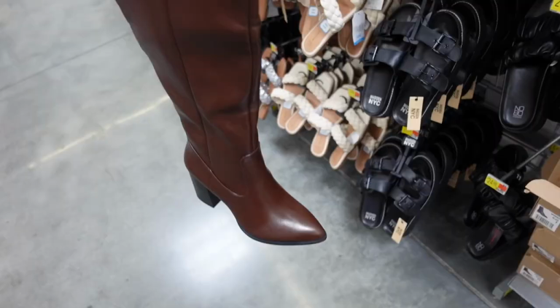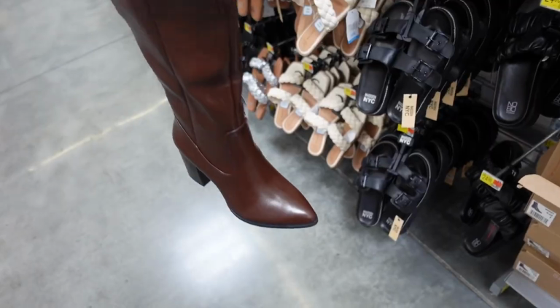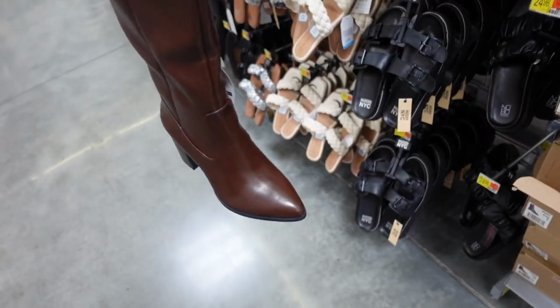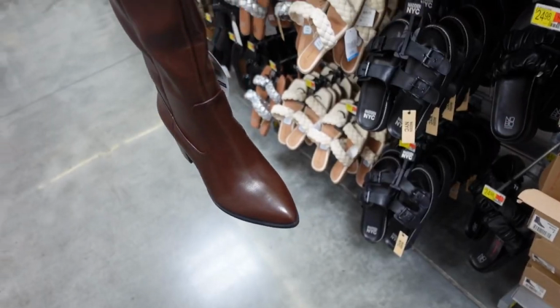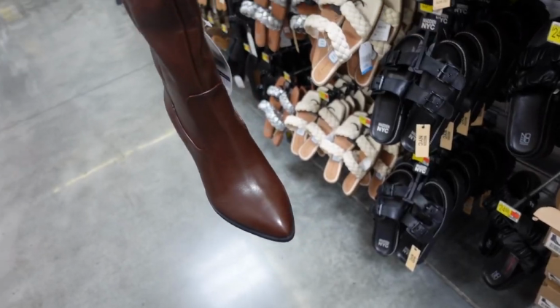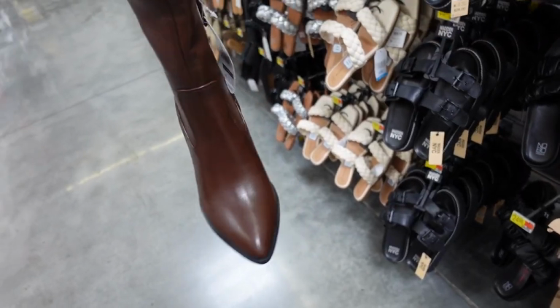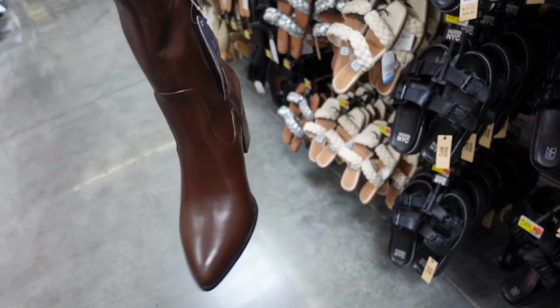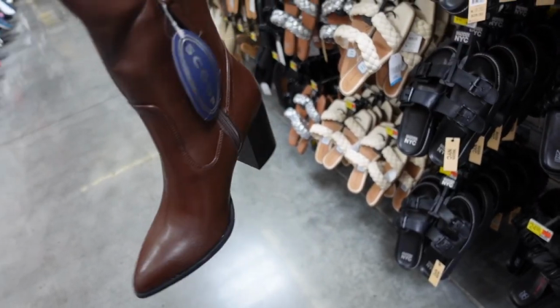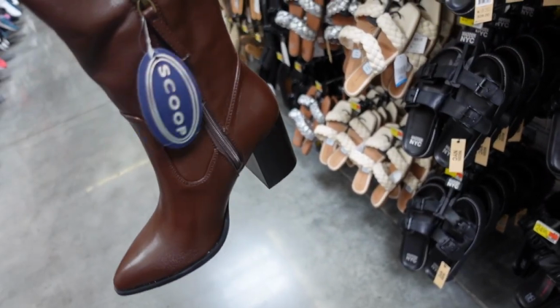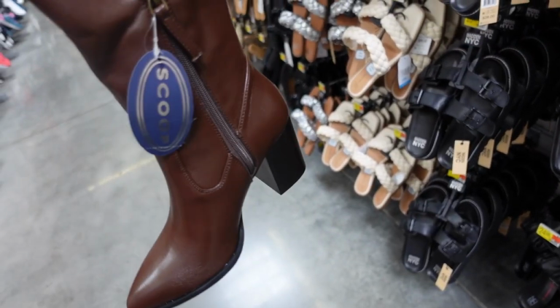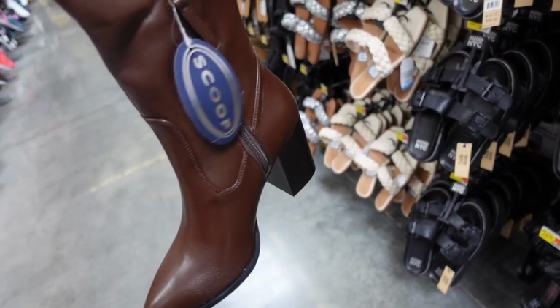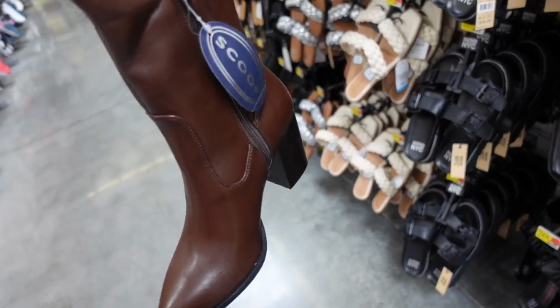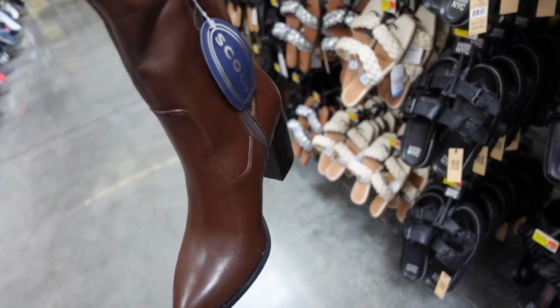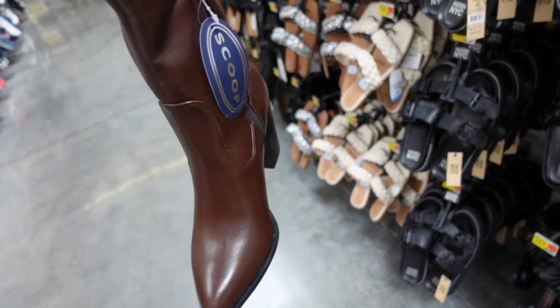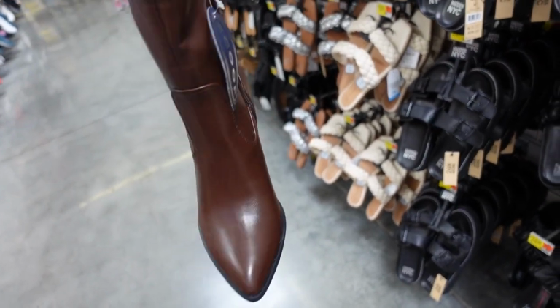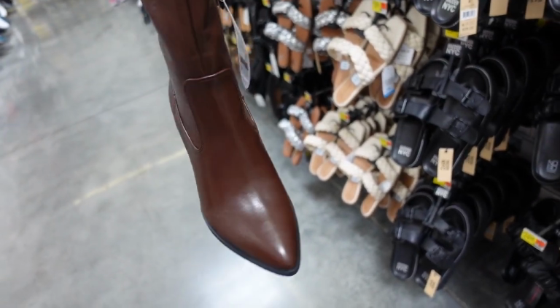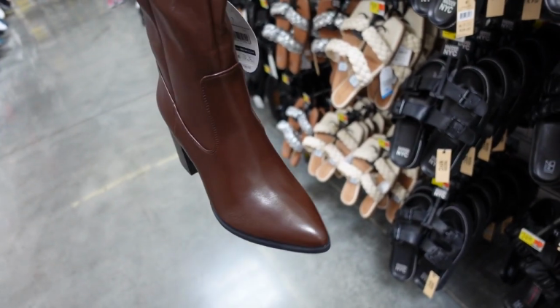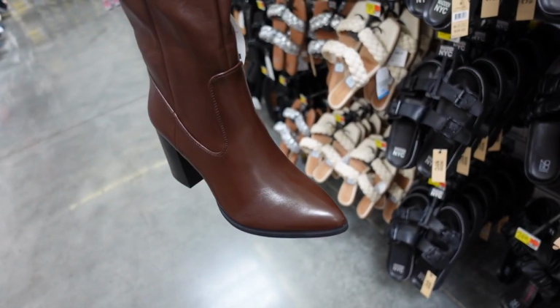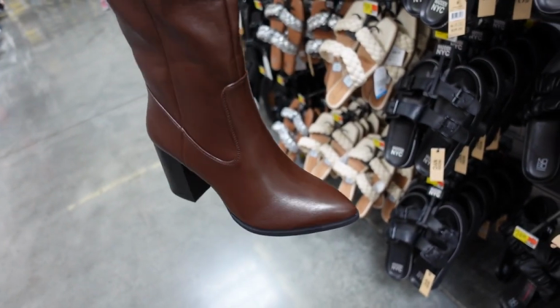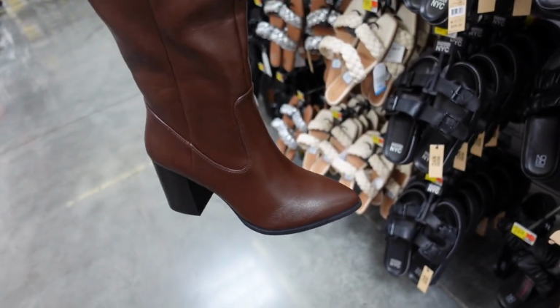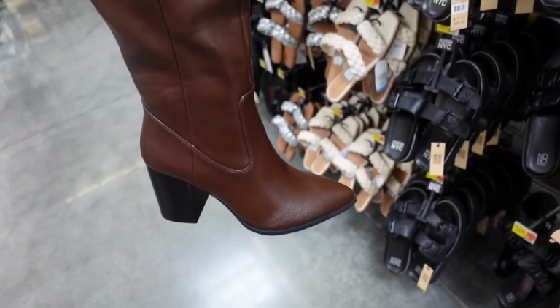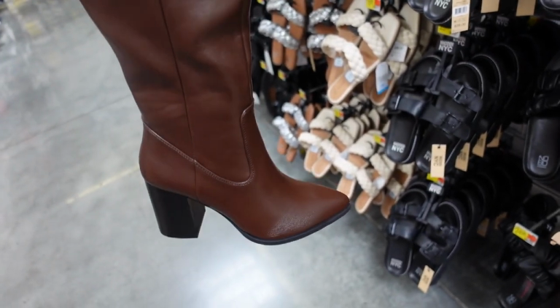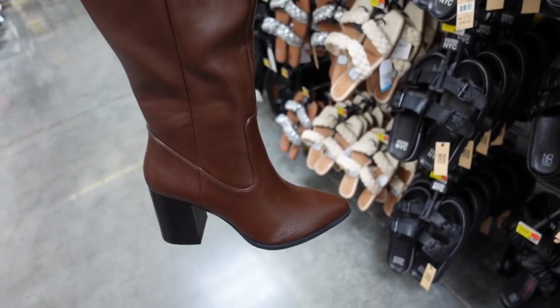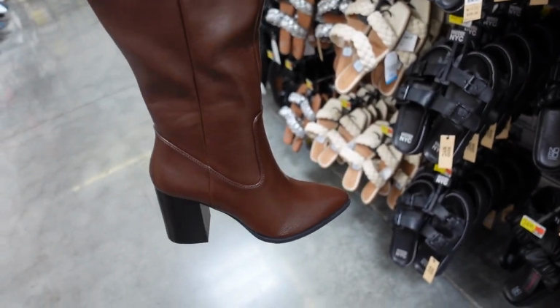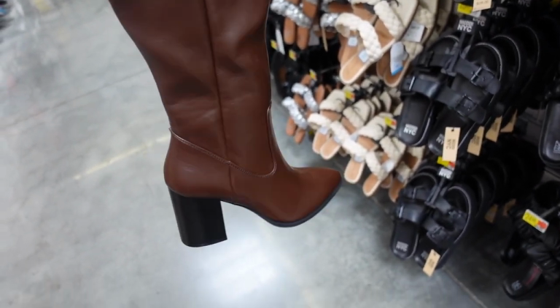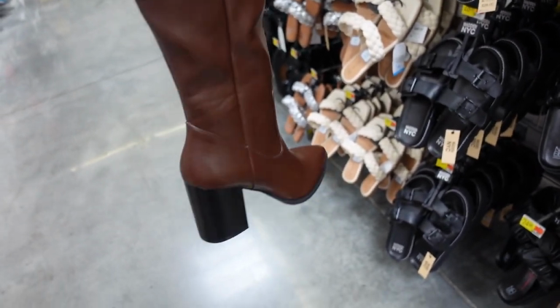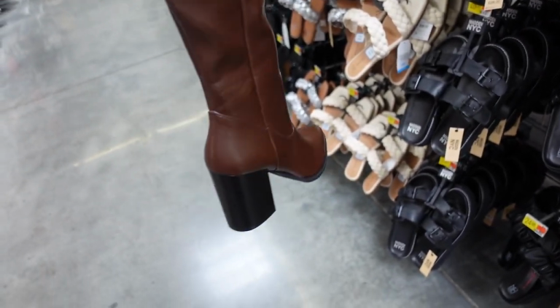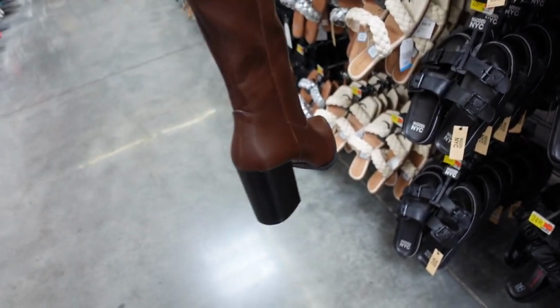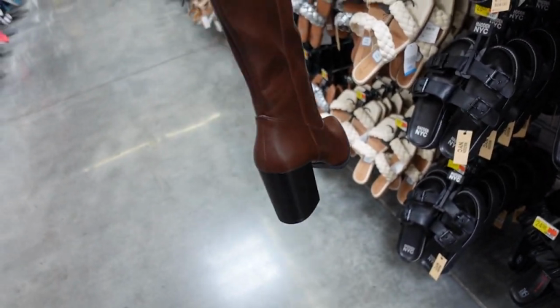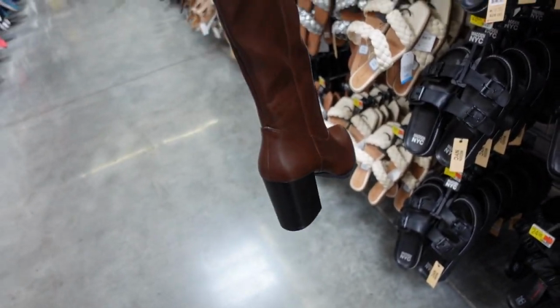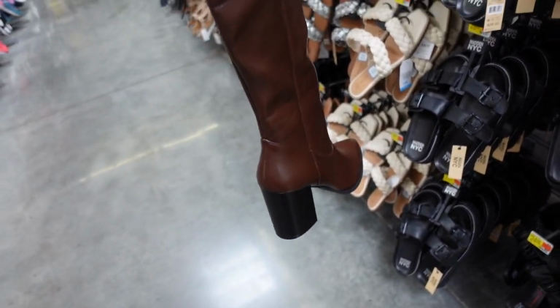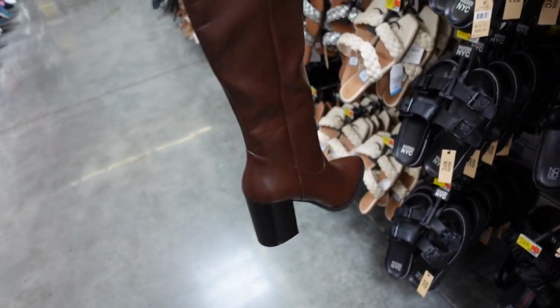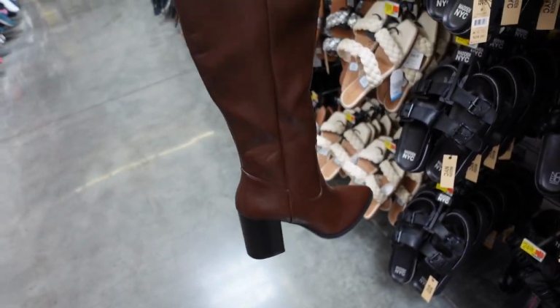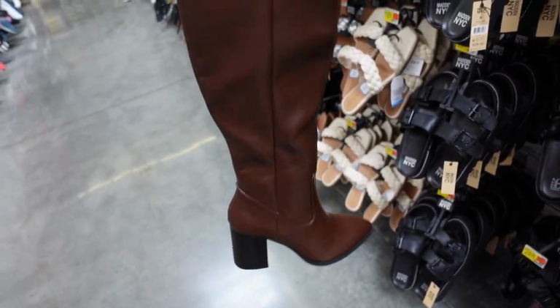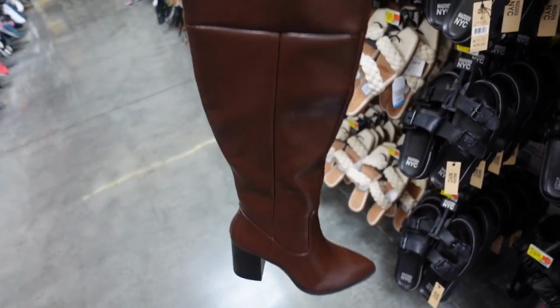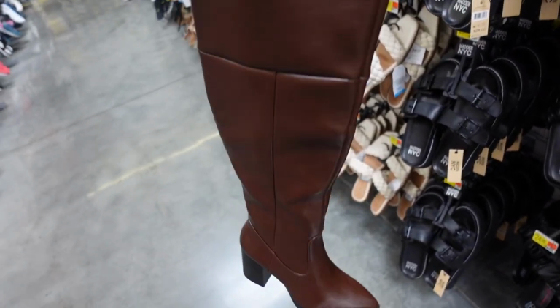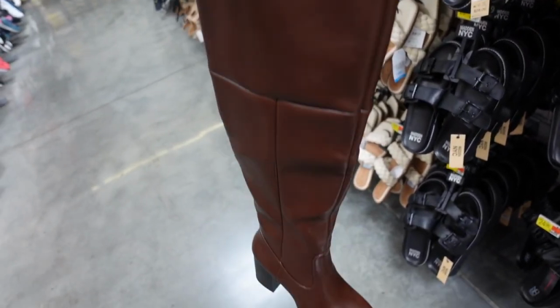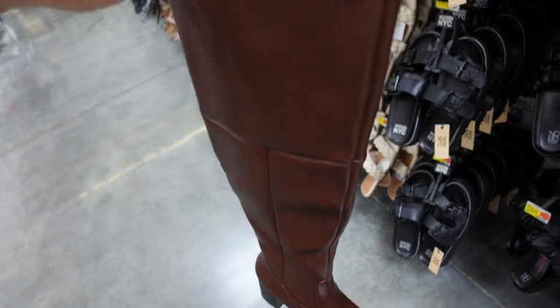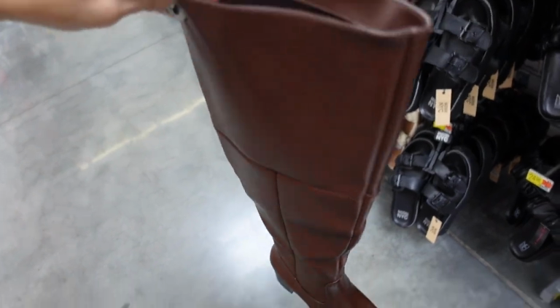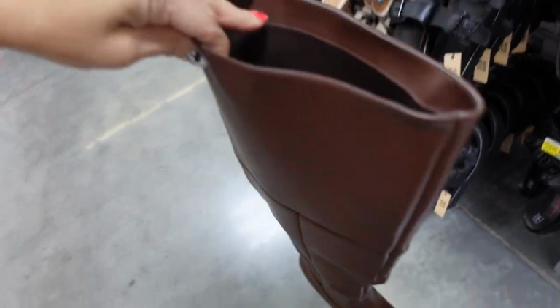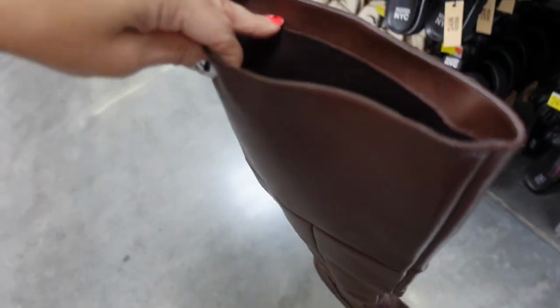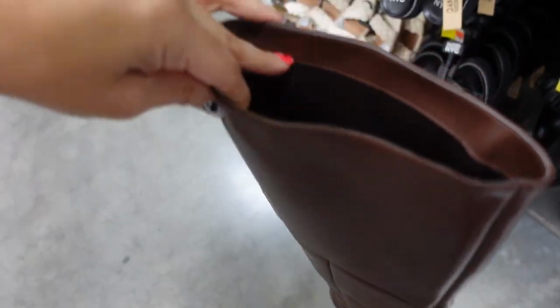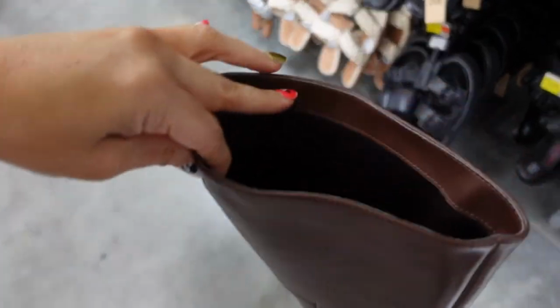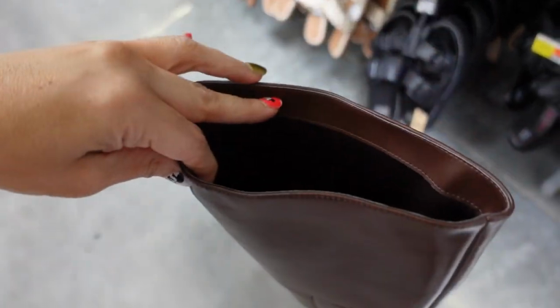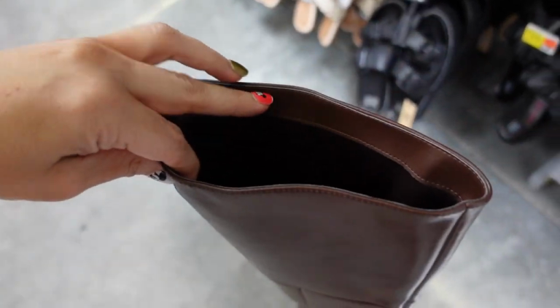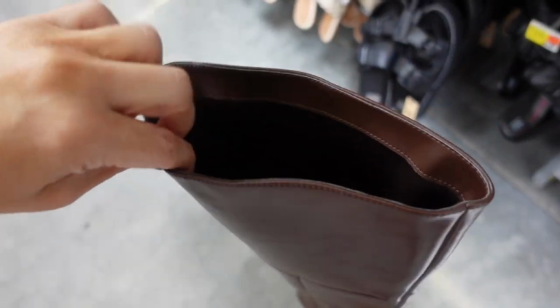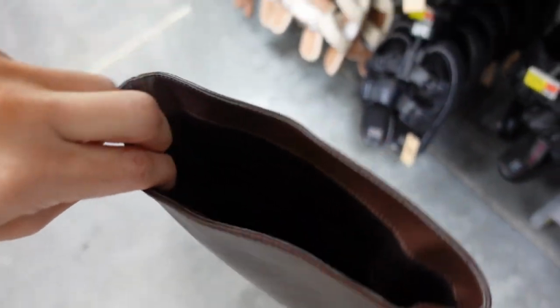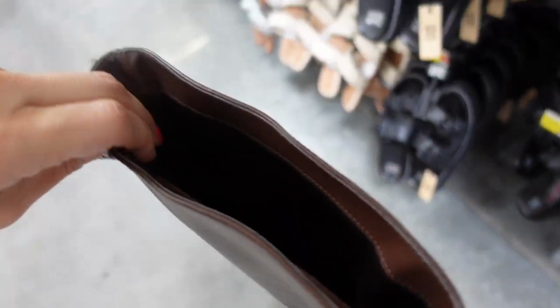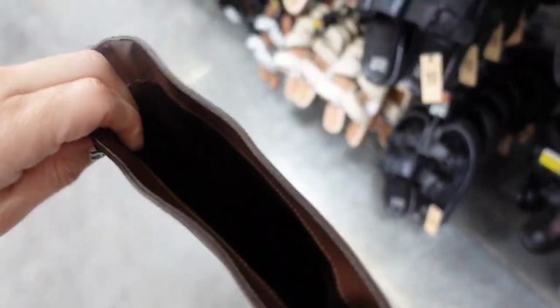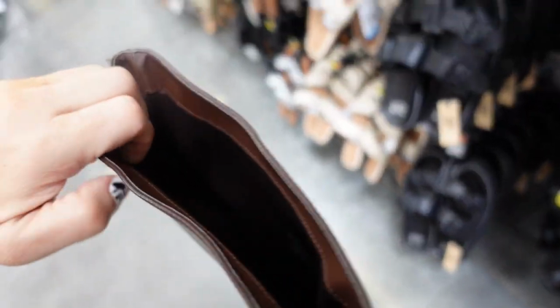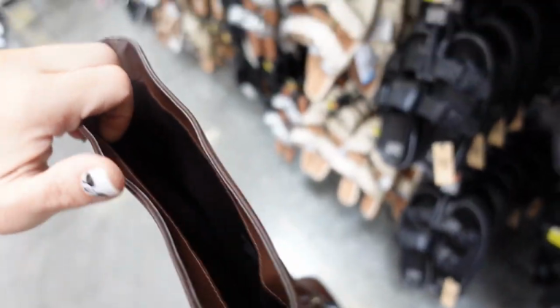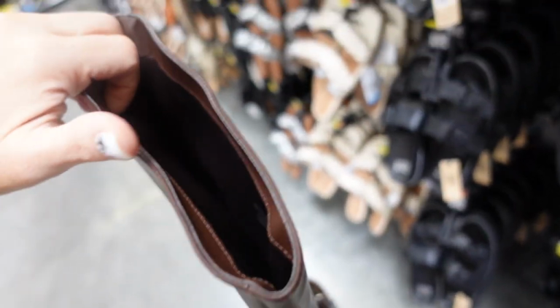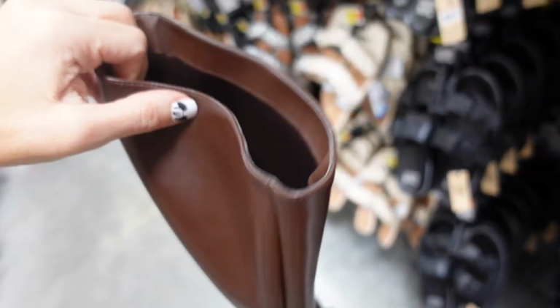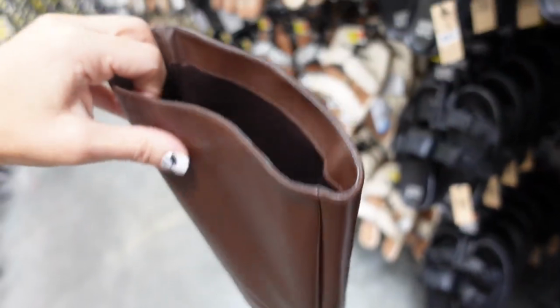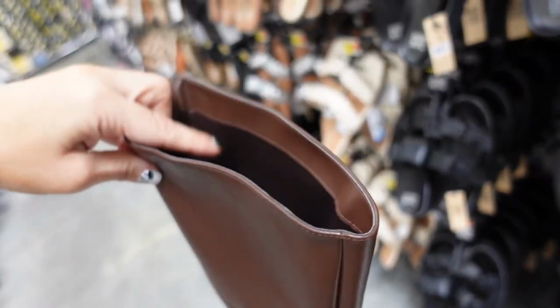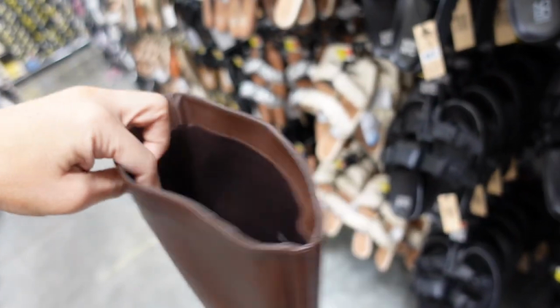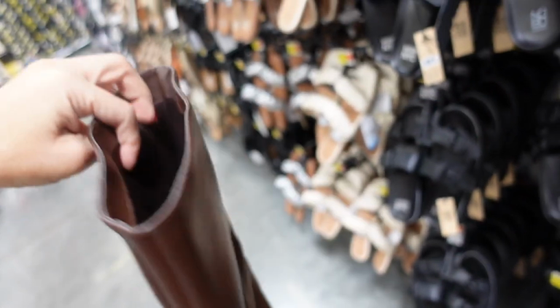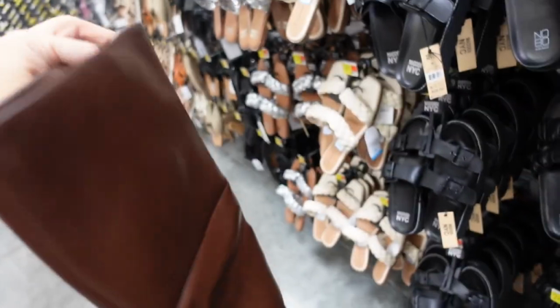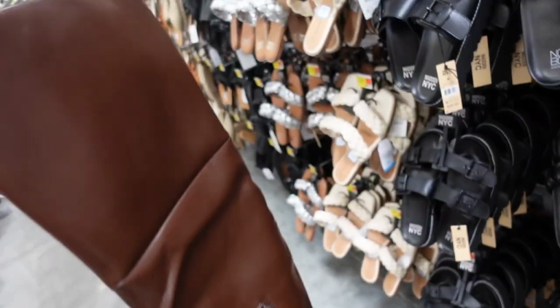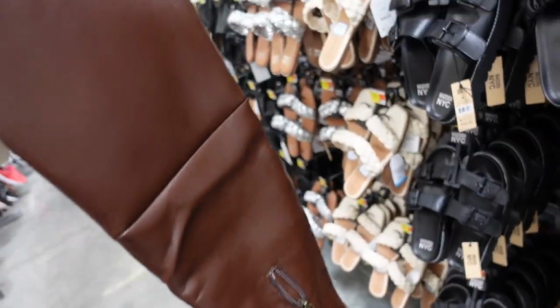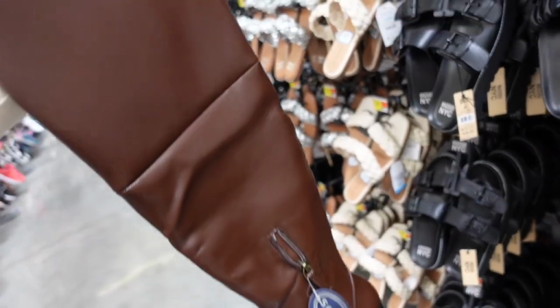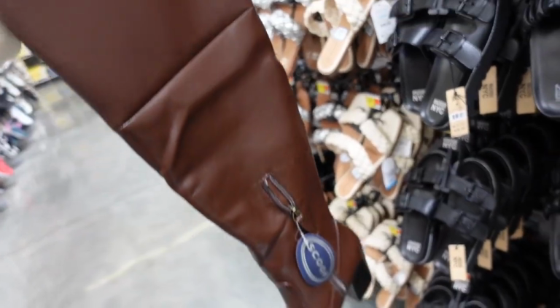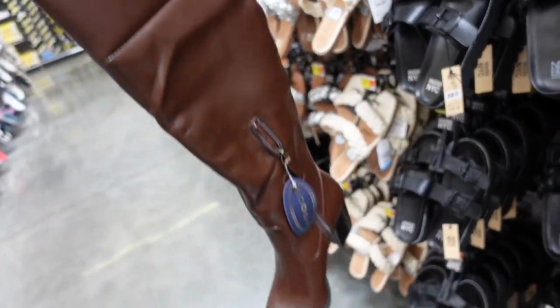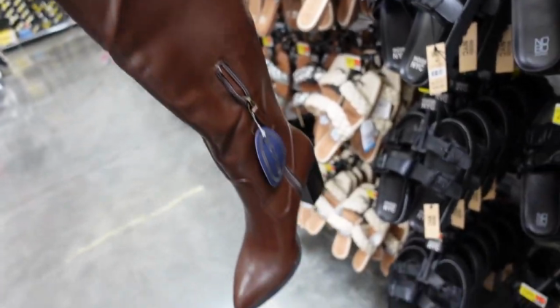Also seeing some high boots from Scoop — these have that pointed toe chunky heel, and I'm pretty sure these are majorly marked down.